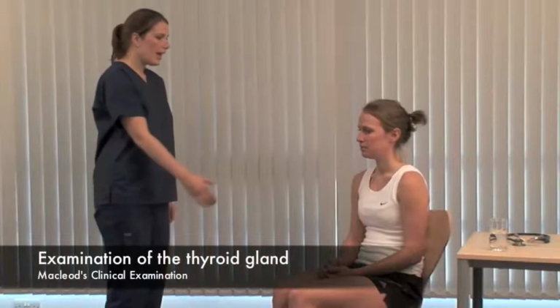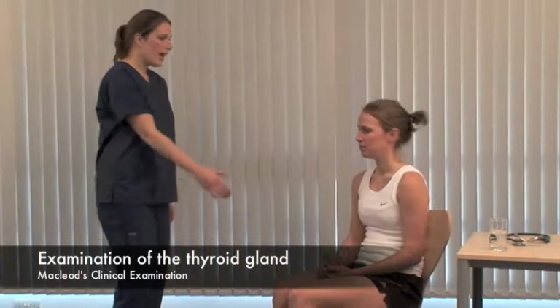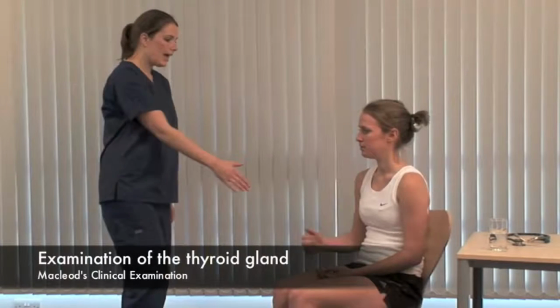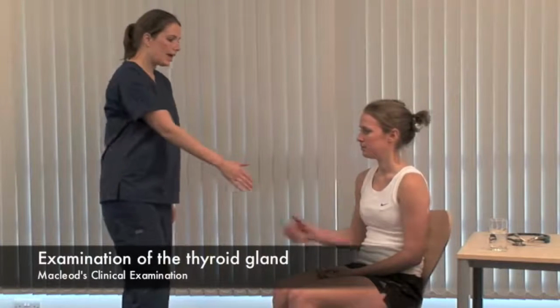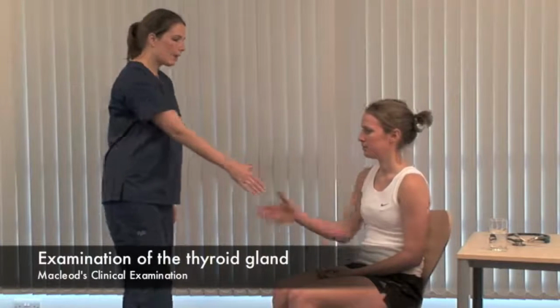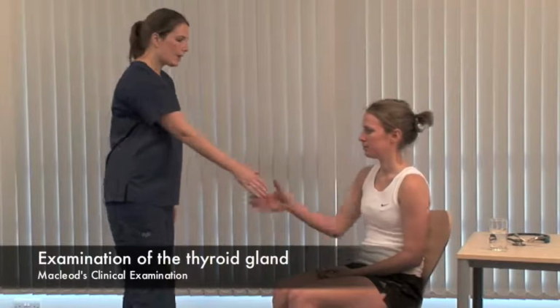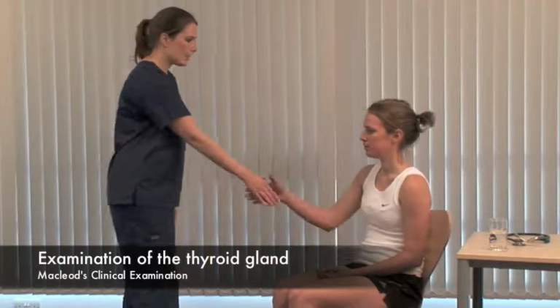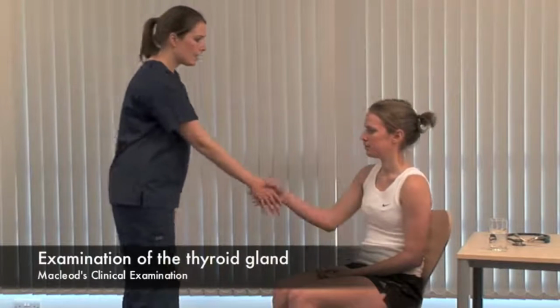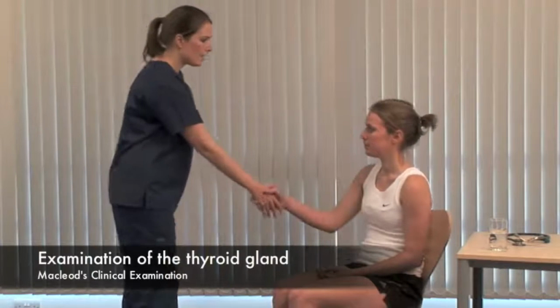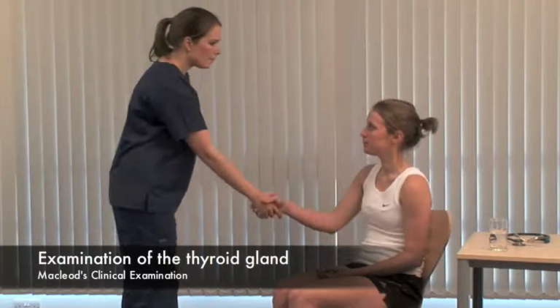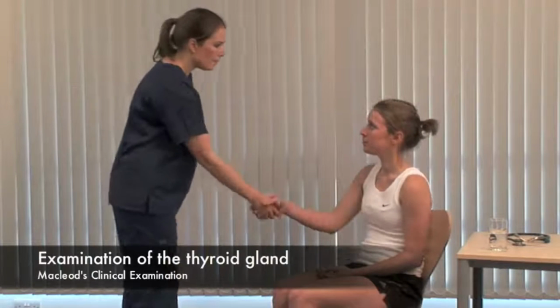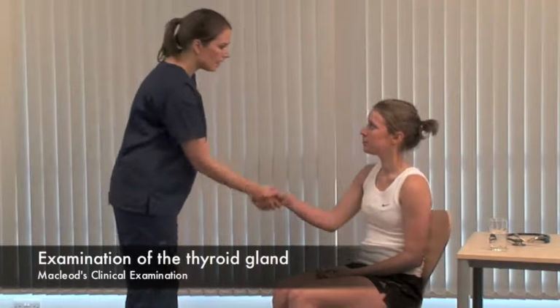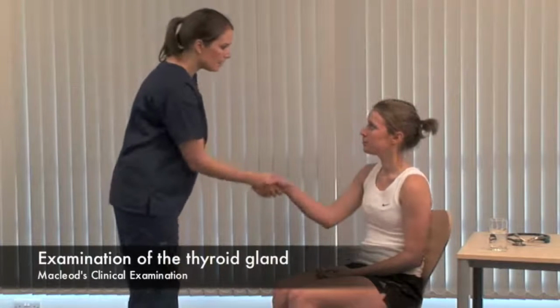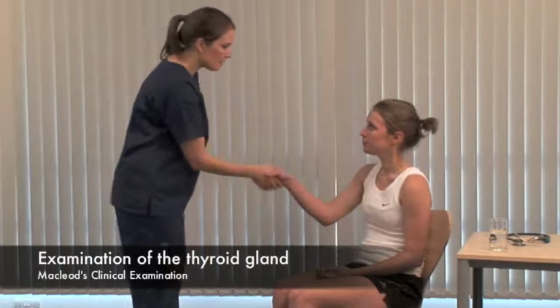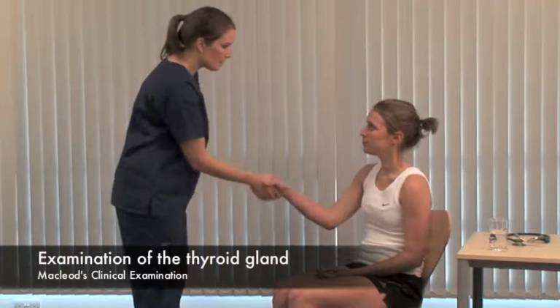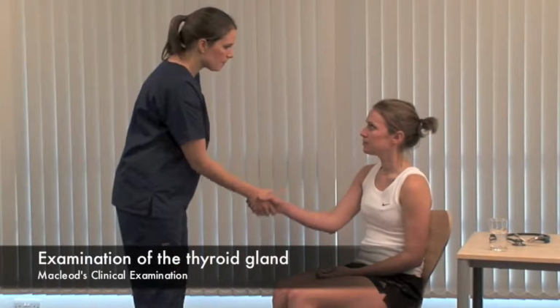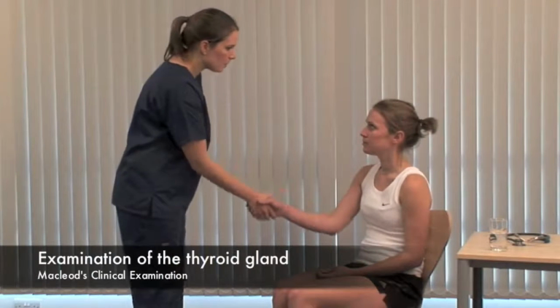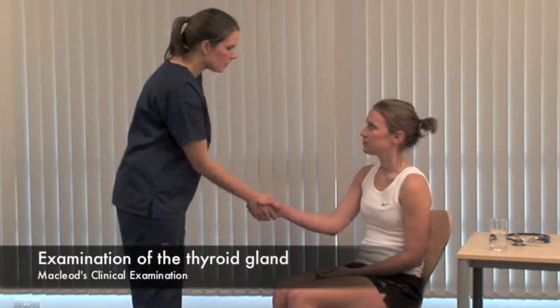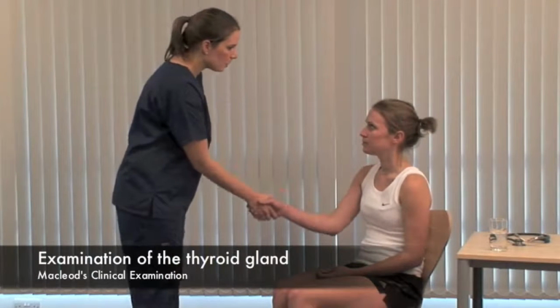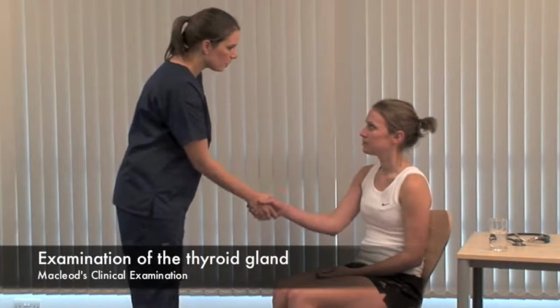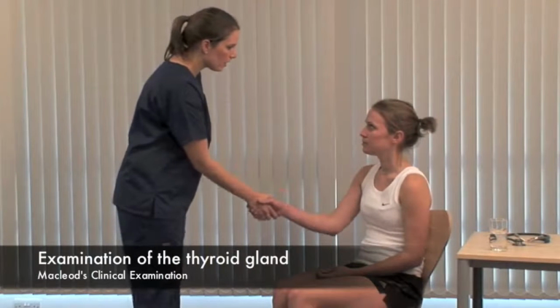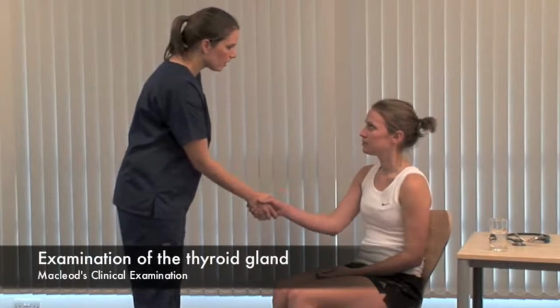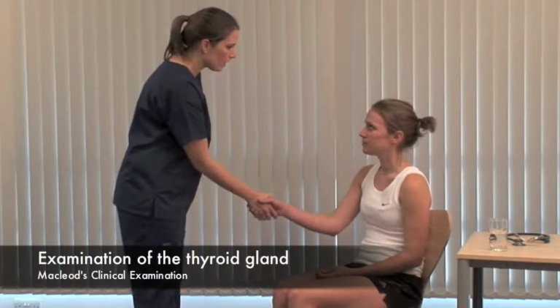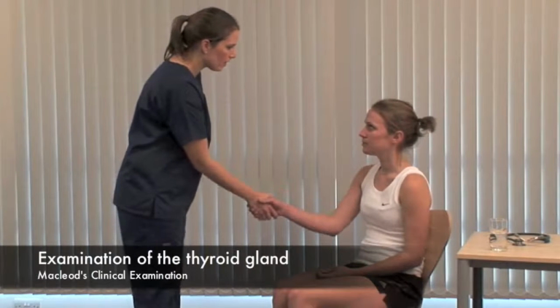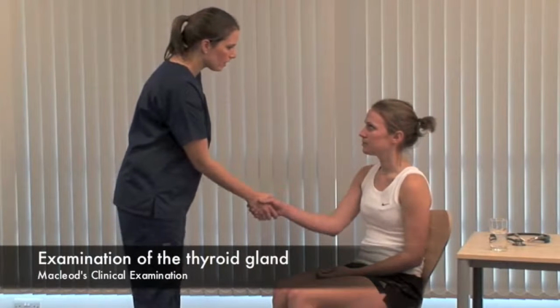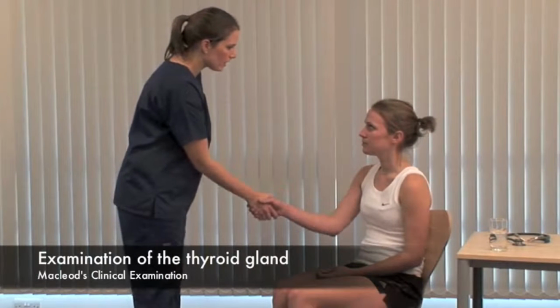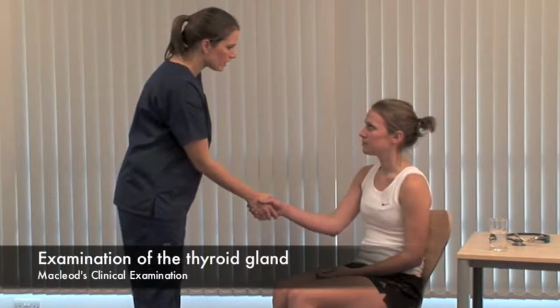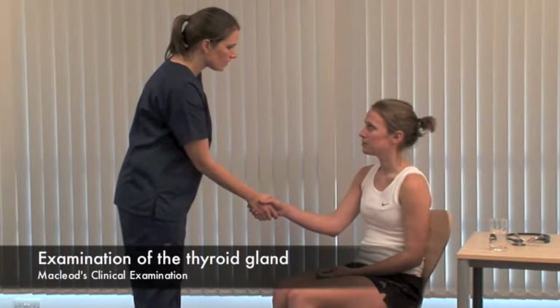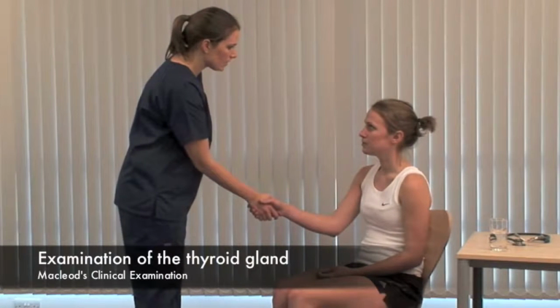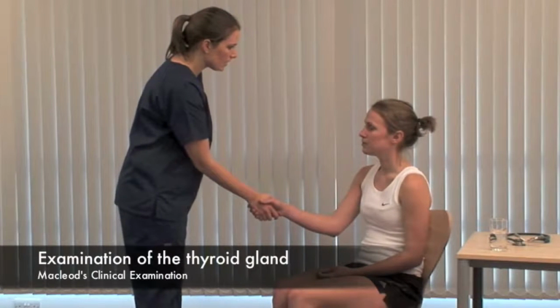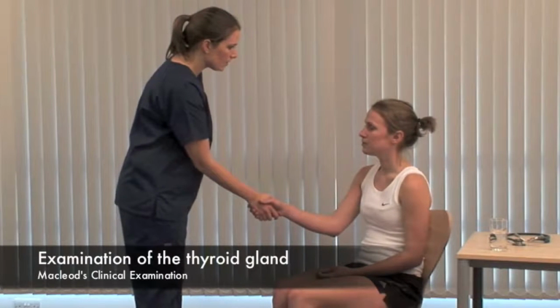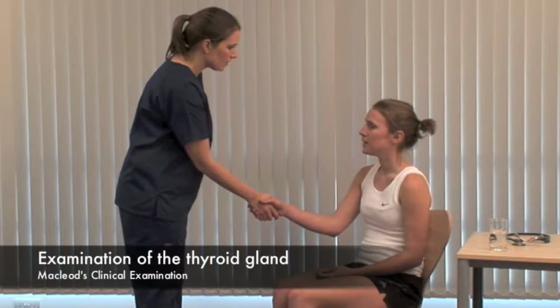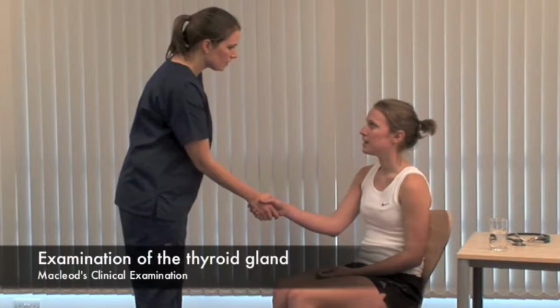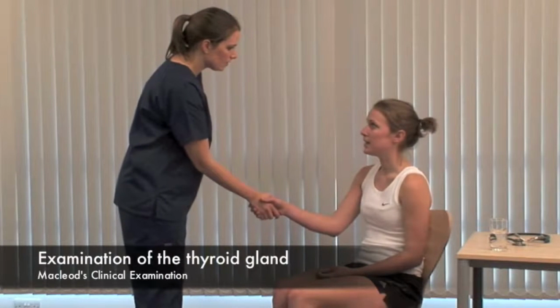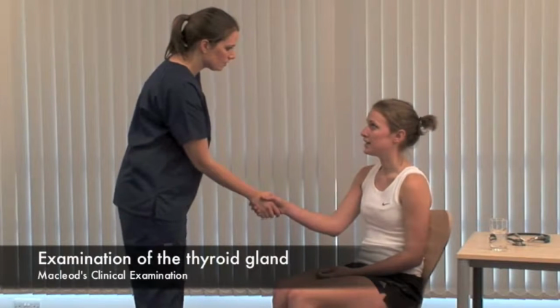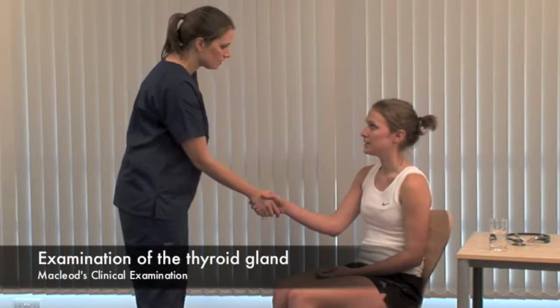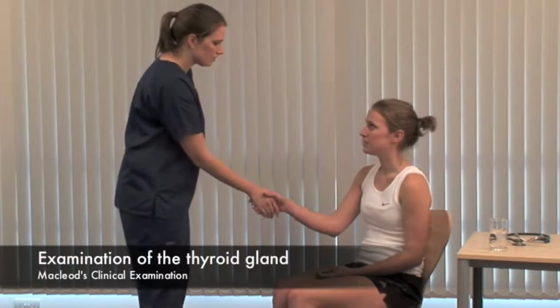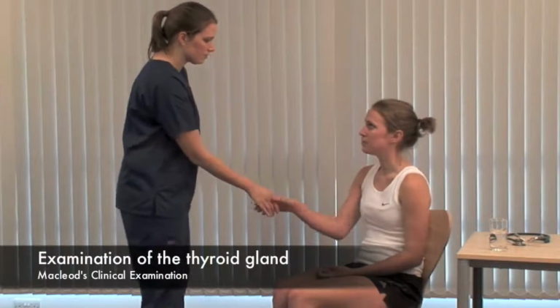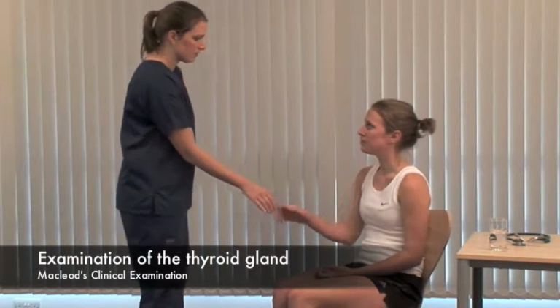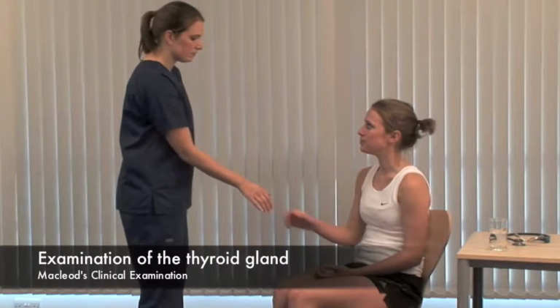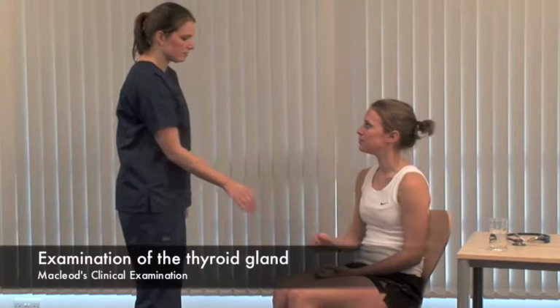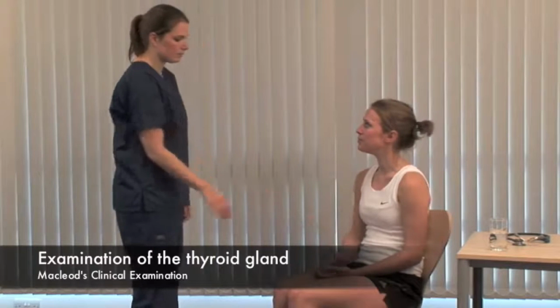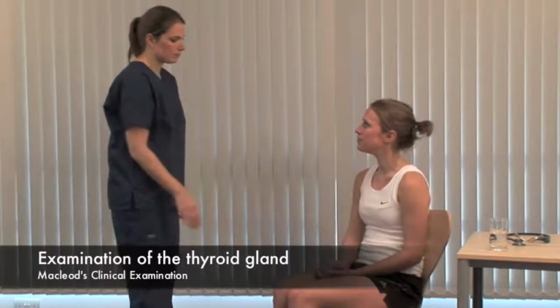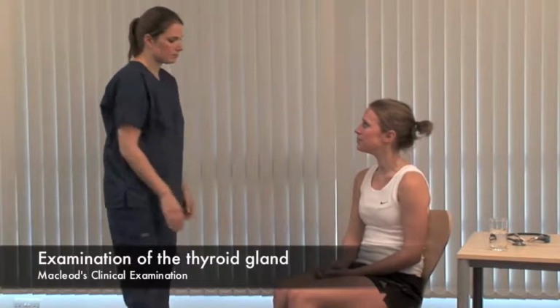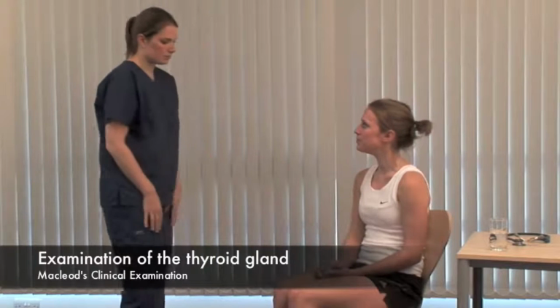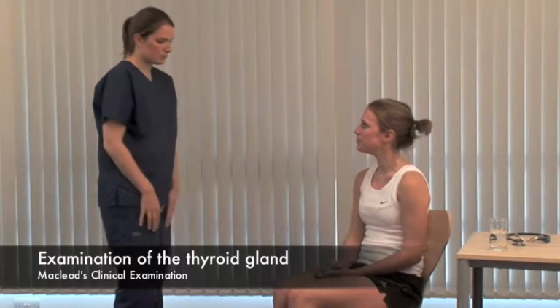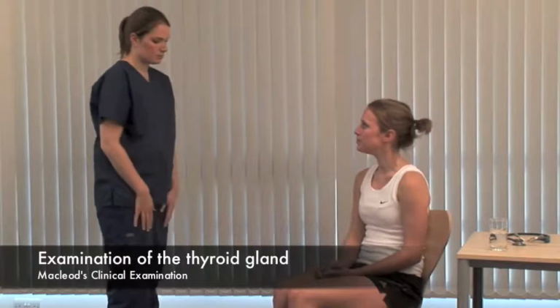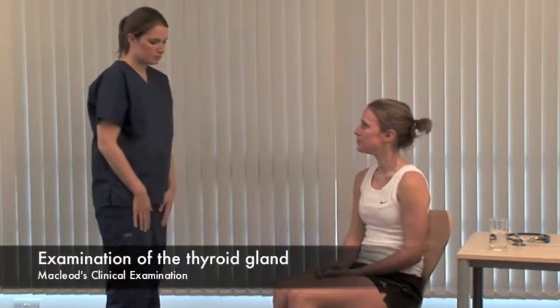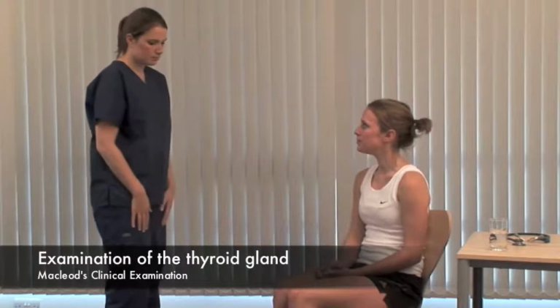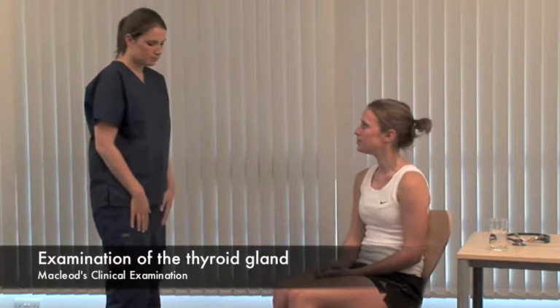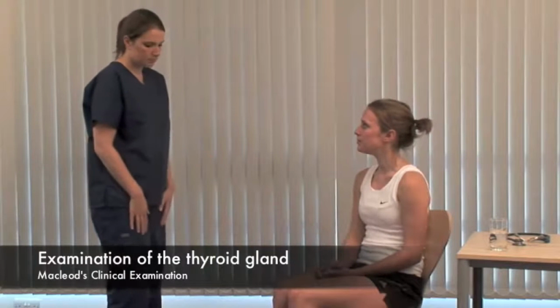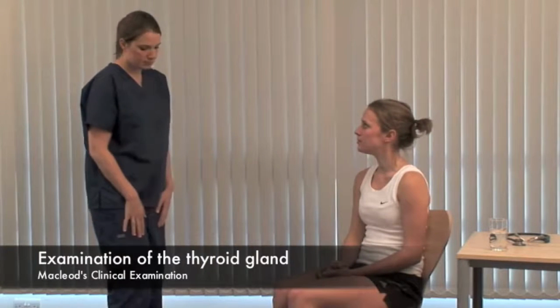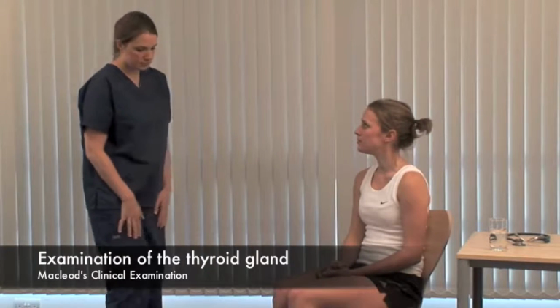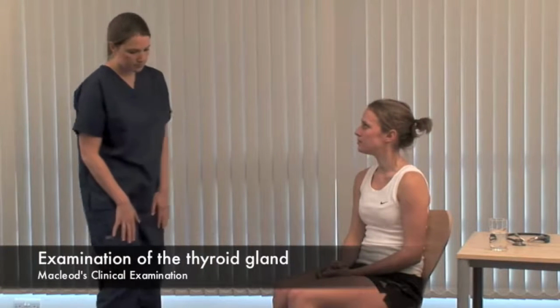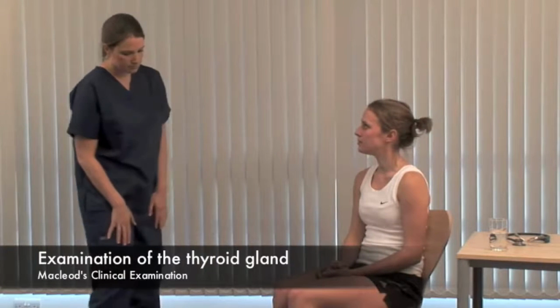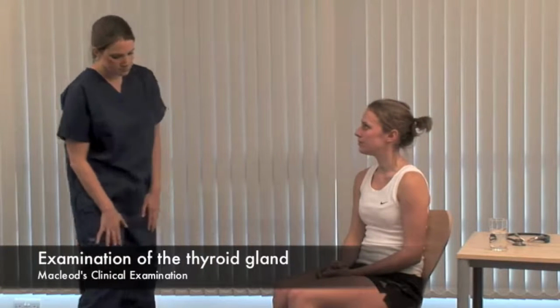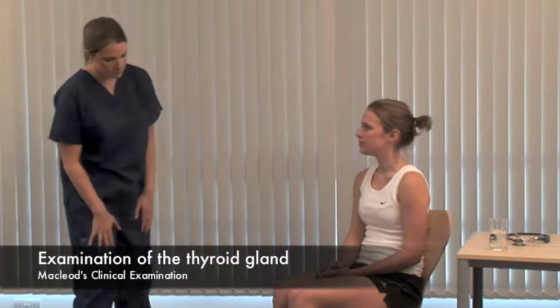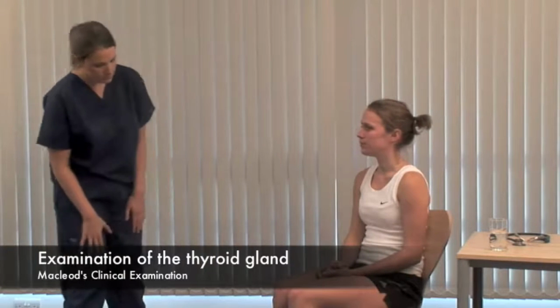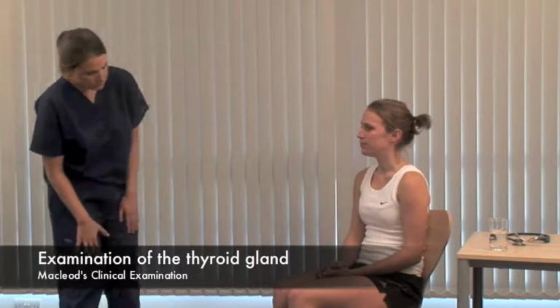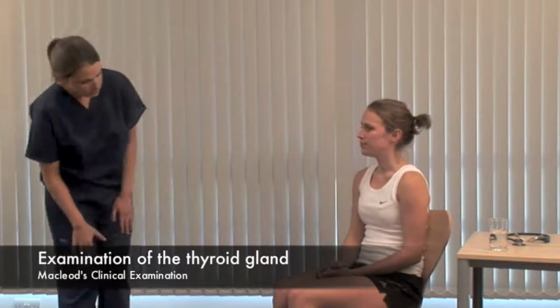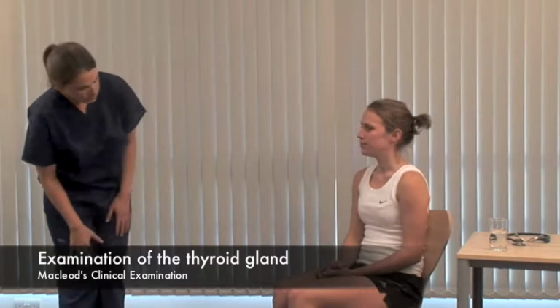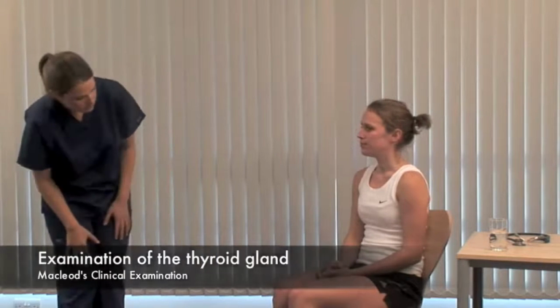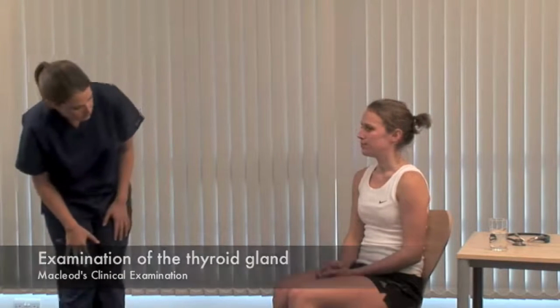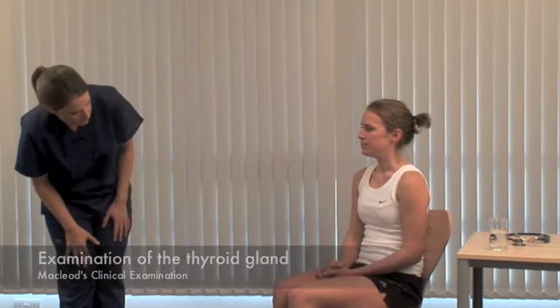Hello, Abby. My name's Amy. Would it be okay if I examine you? Yes. Inspect the neck from the front looking for a goiter.